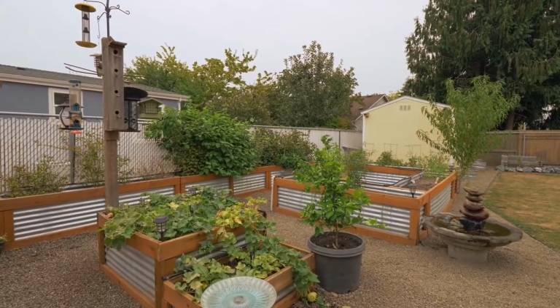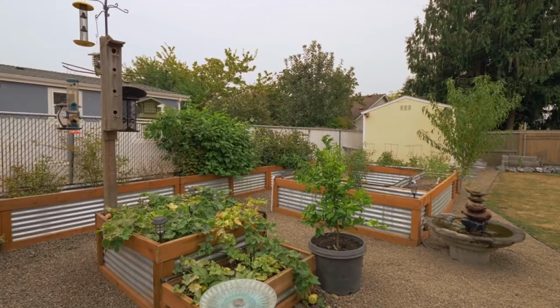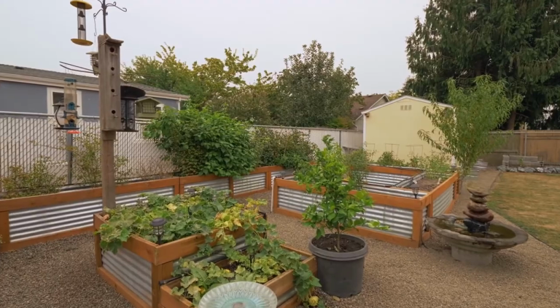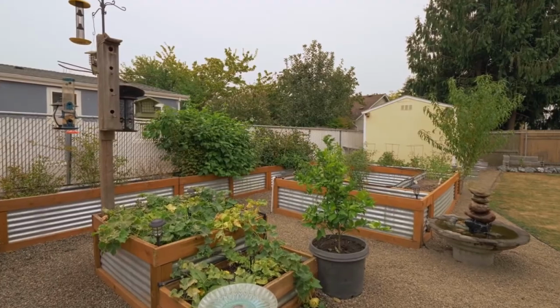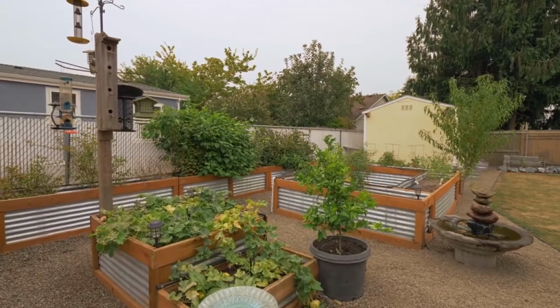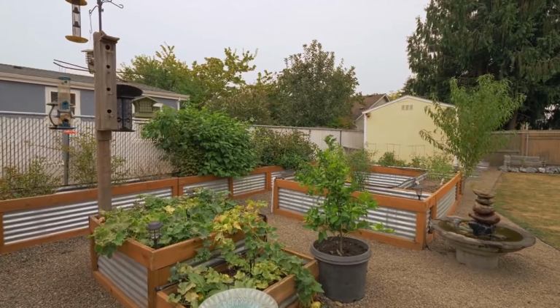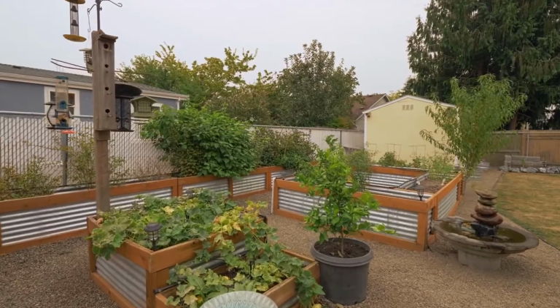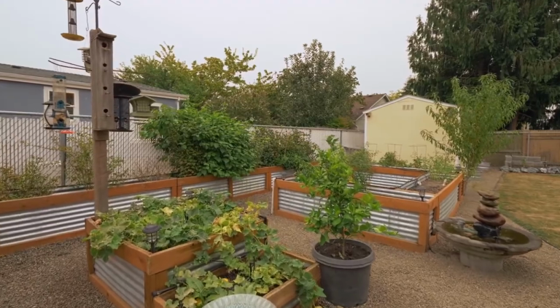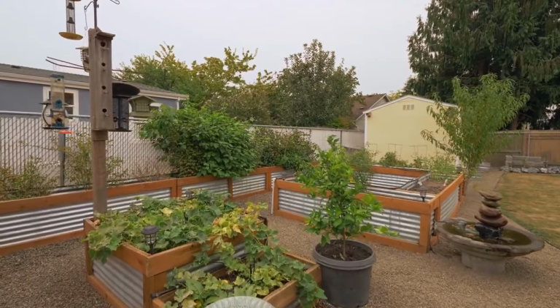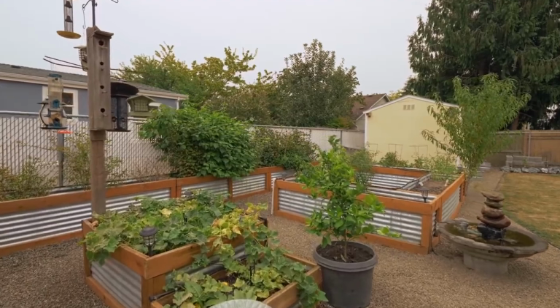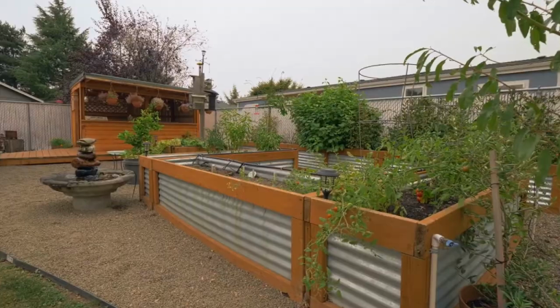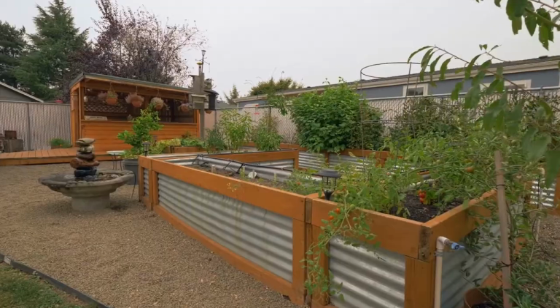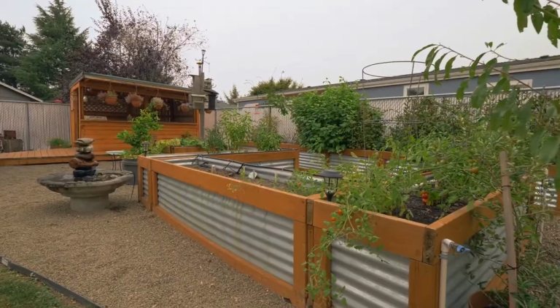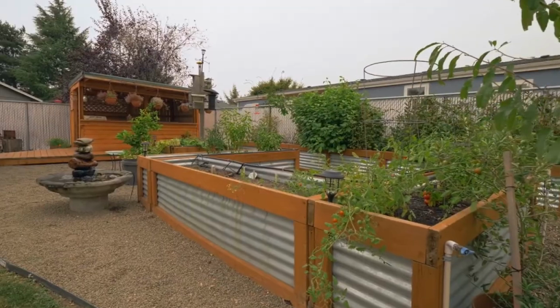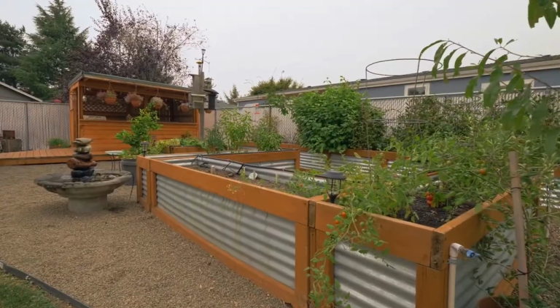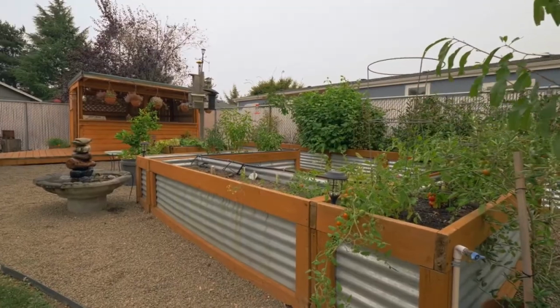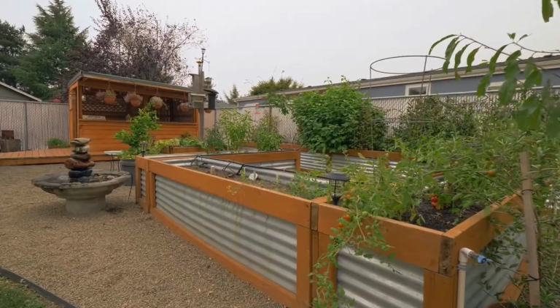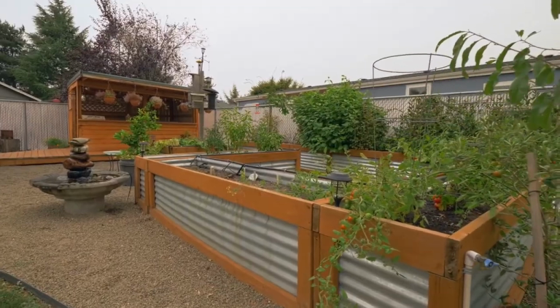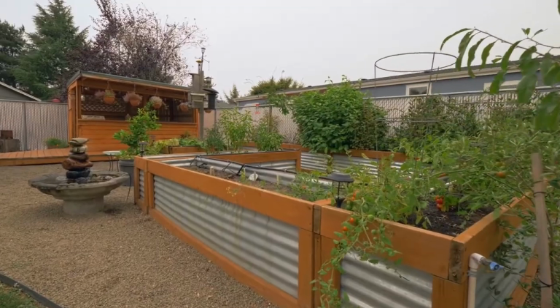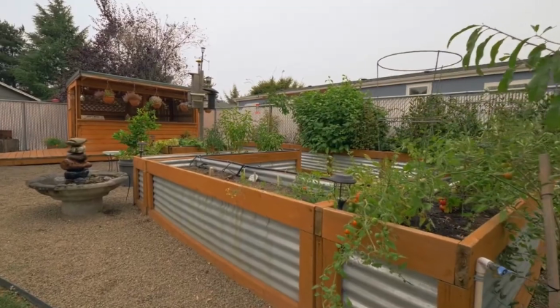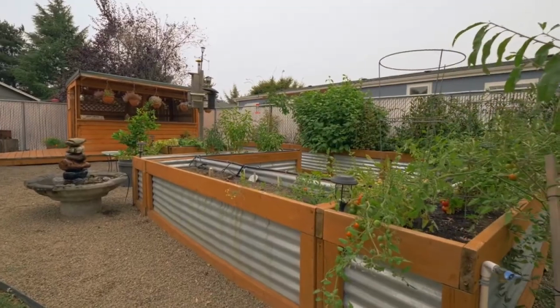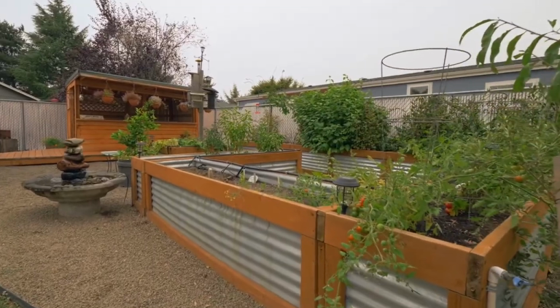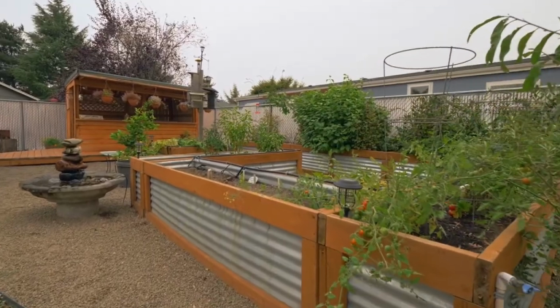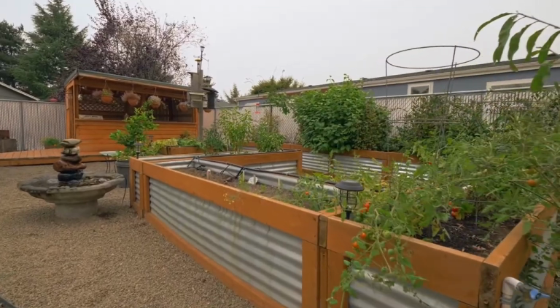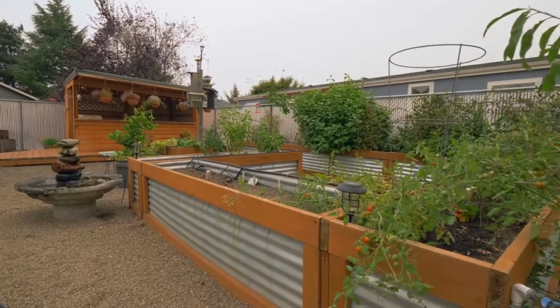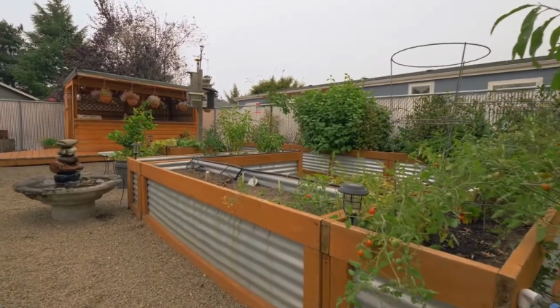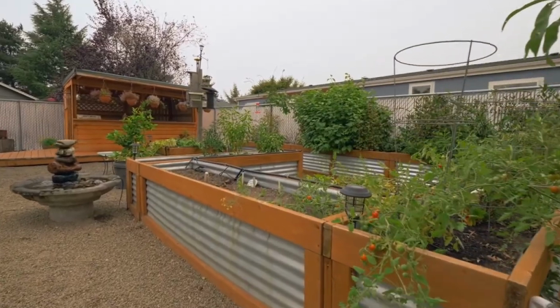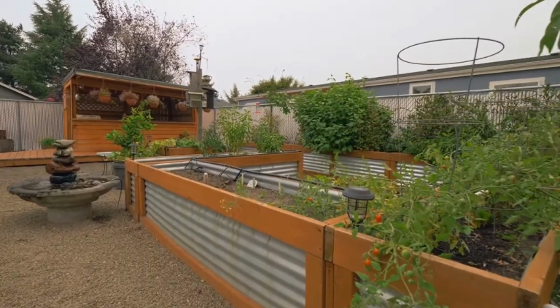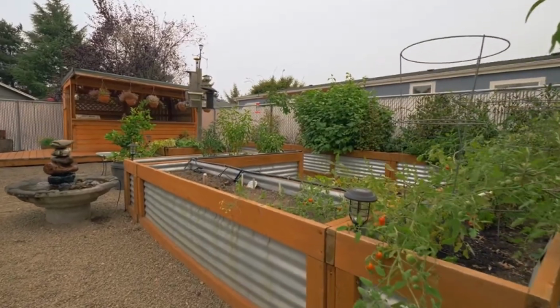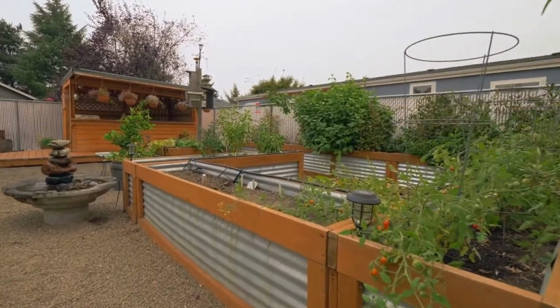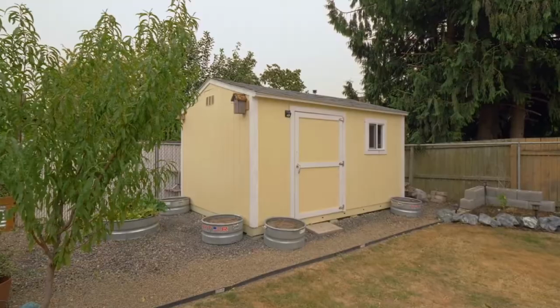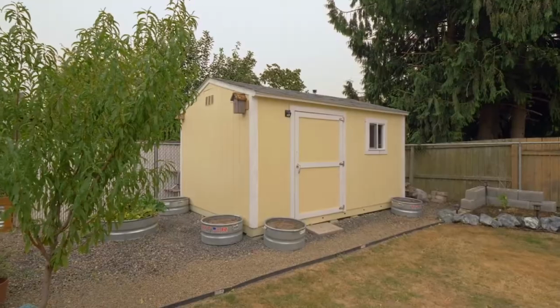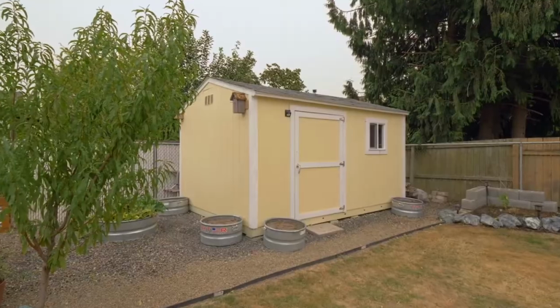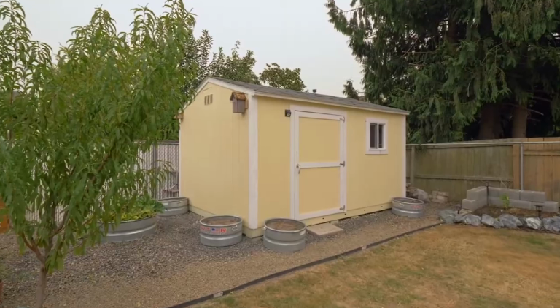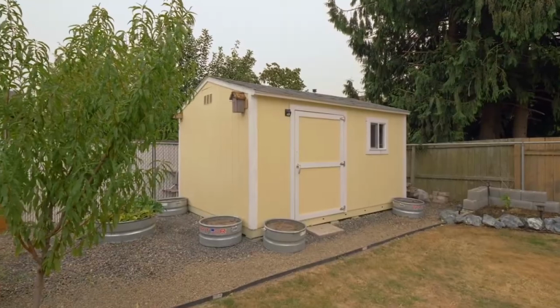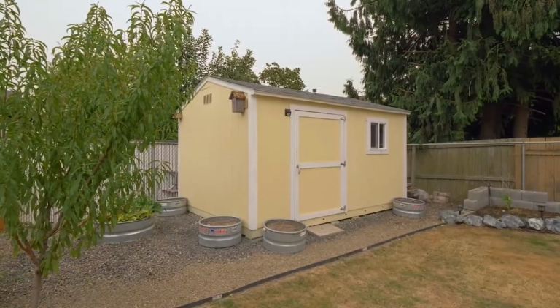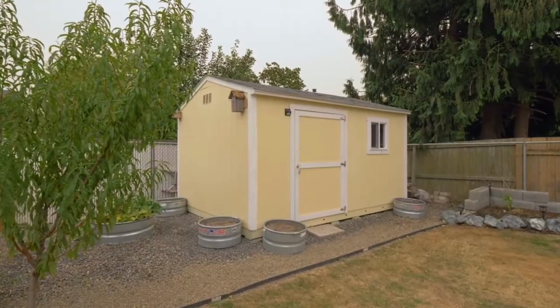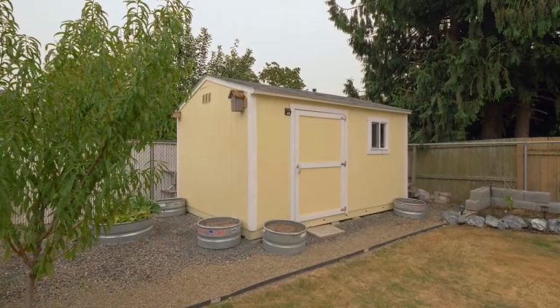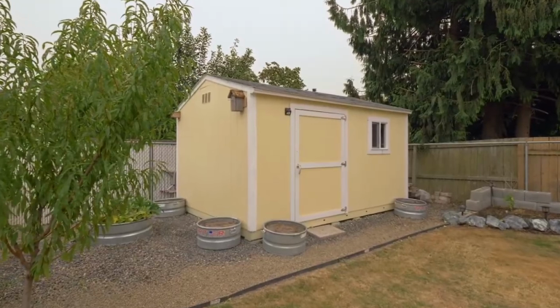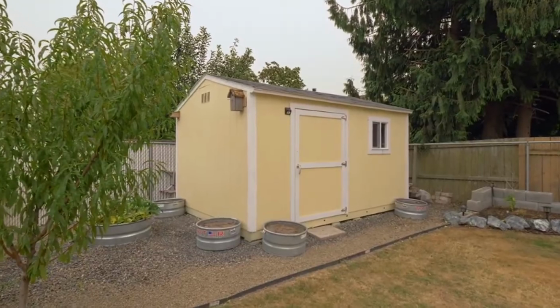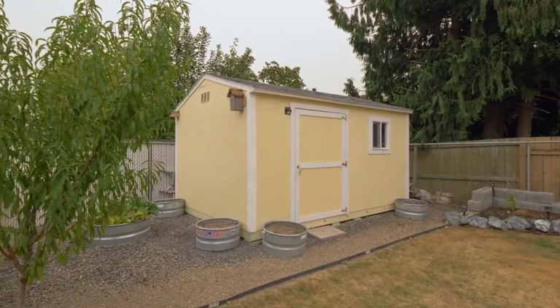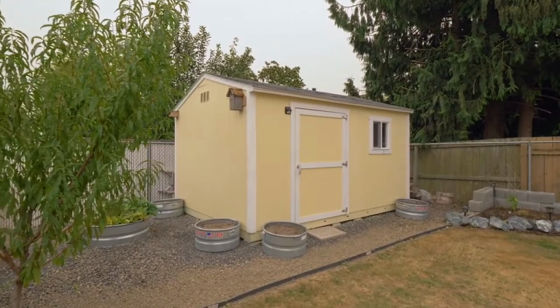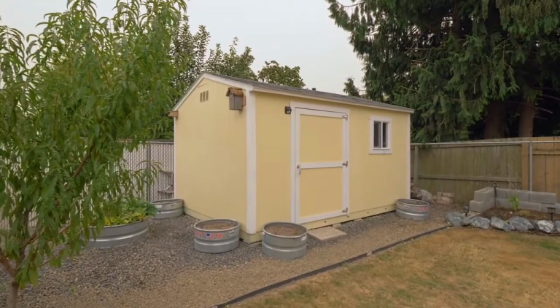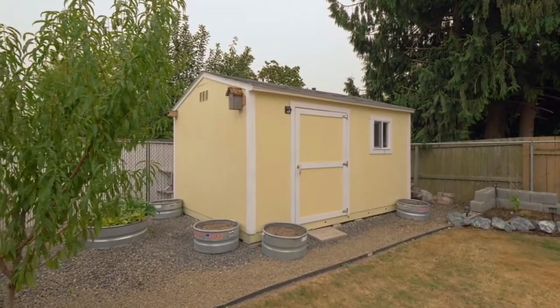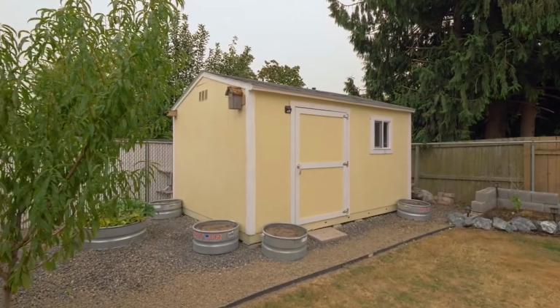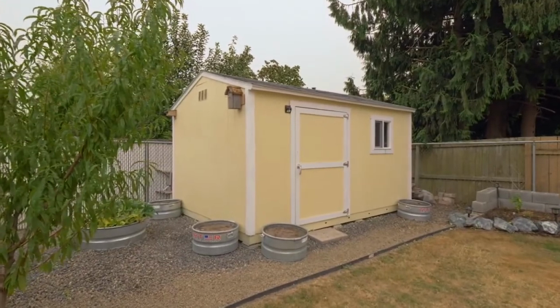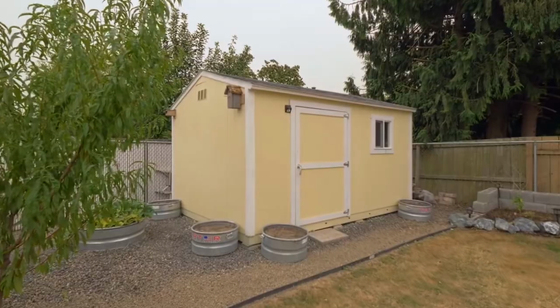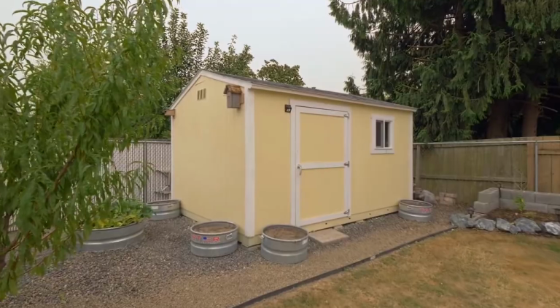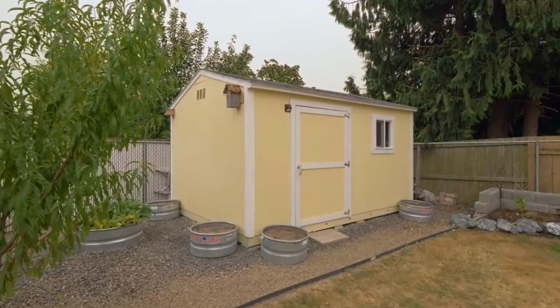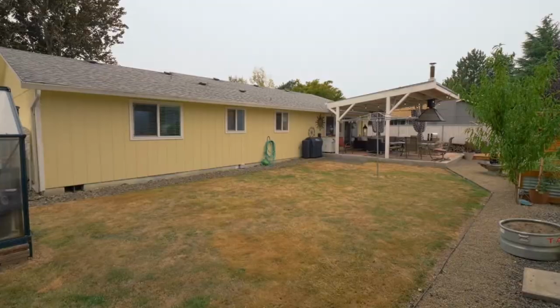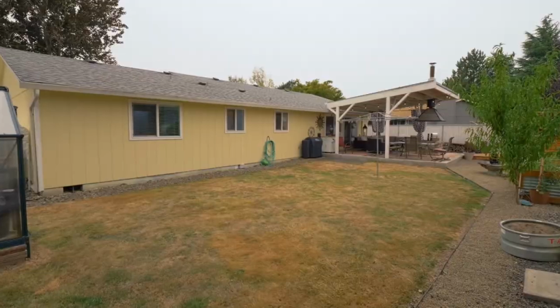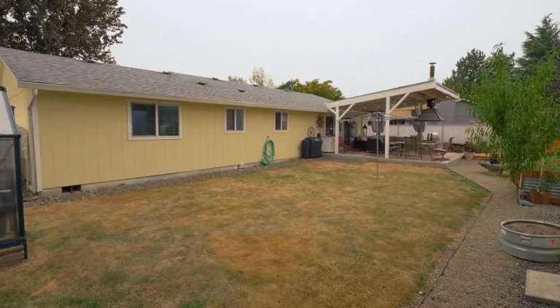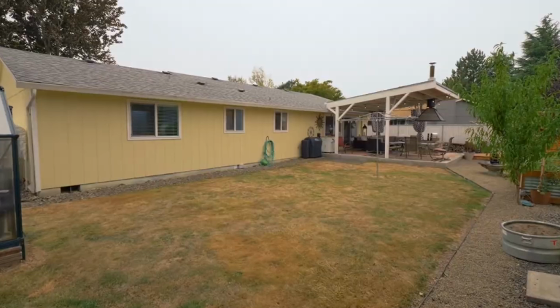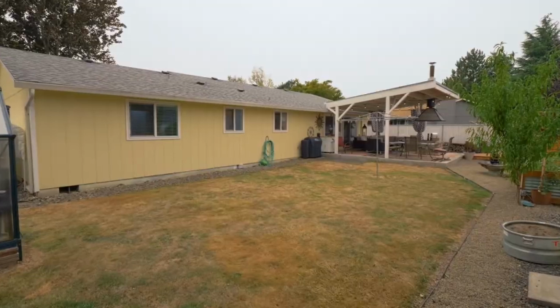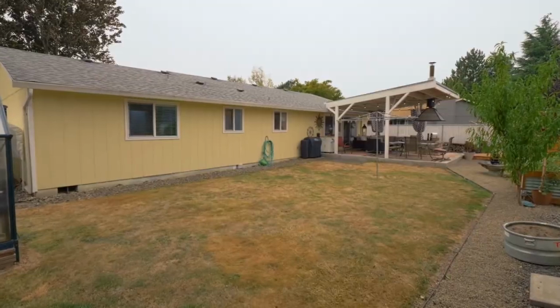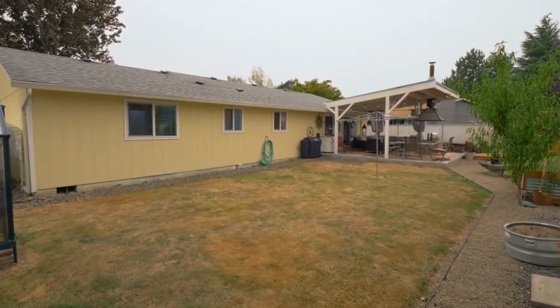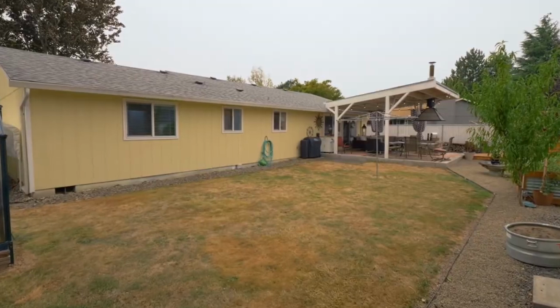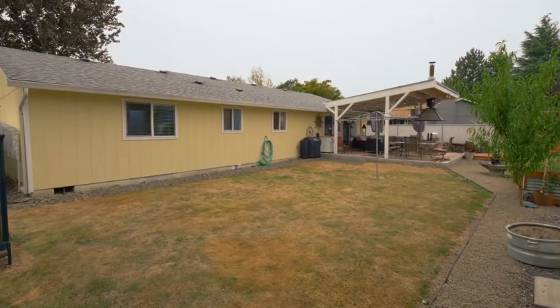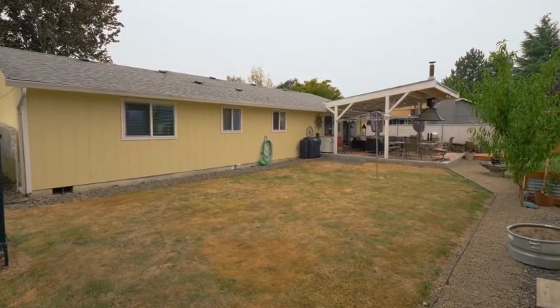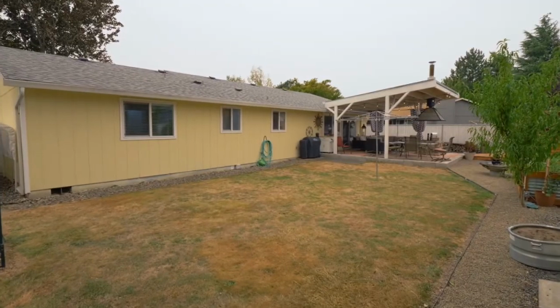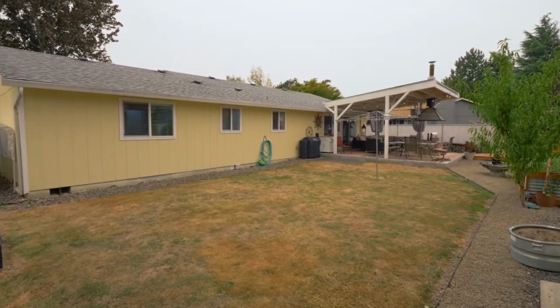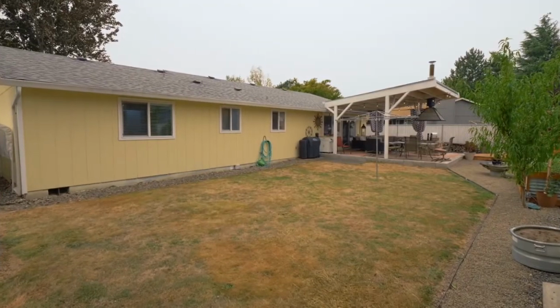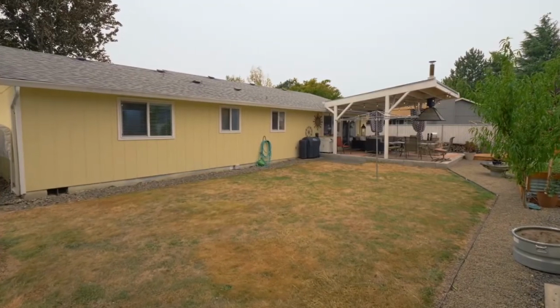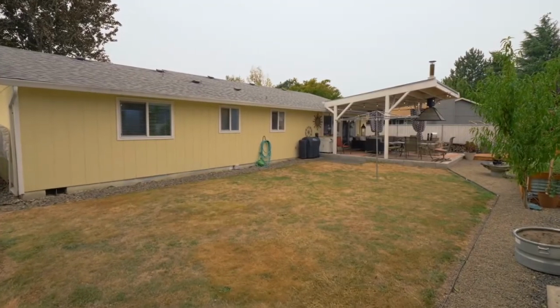Enjoy raised bed gardens, a water feature, and a new tough shed, plus a small greenhouse in the ample grassy yard.